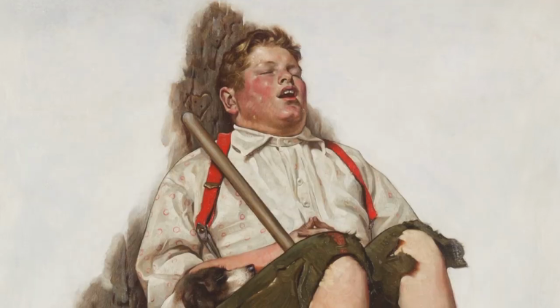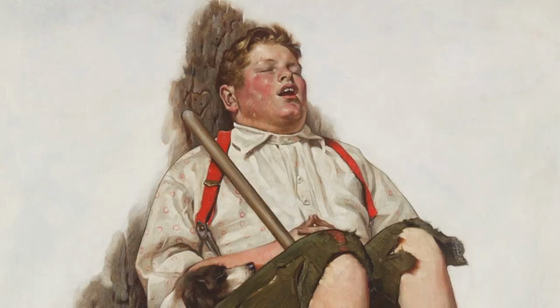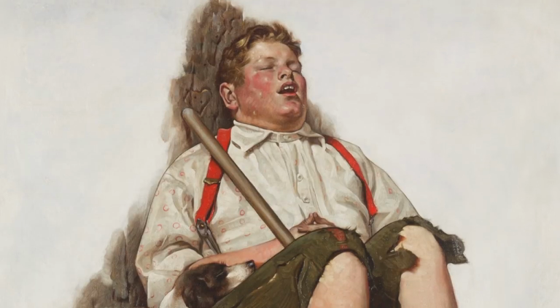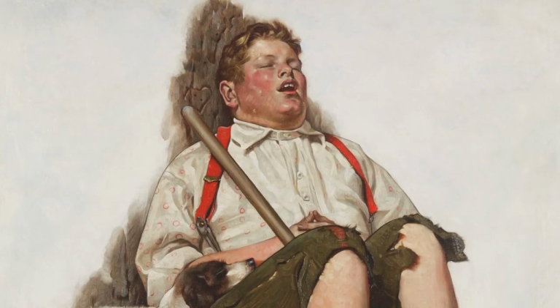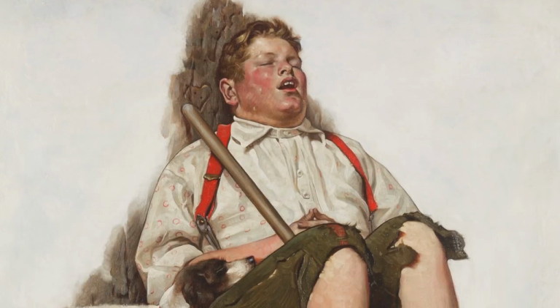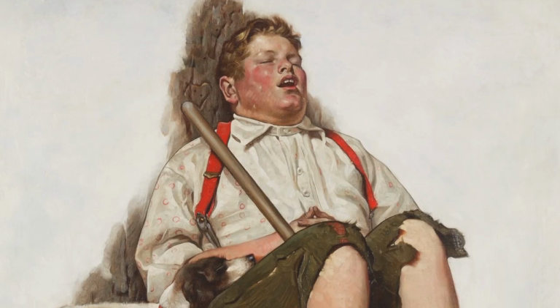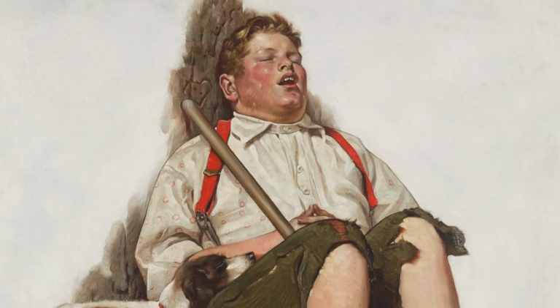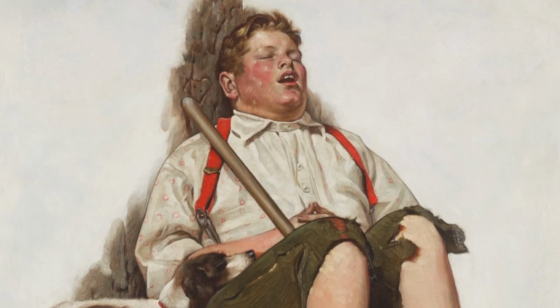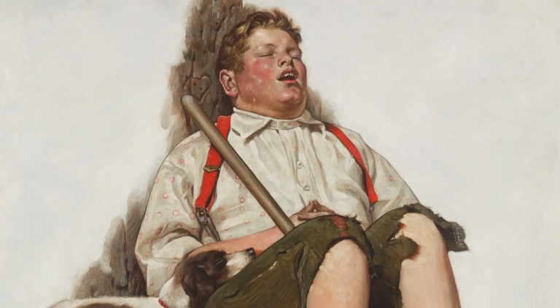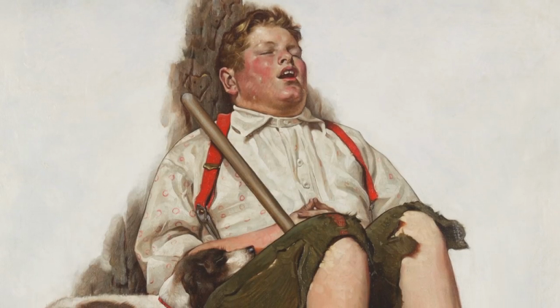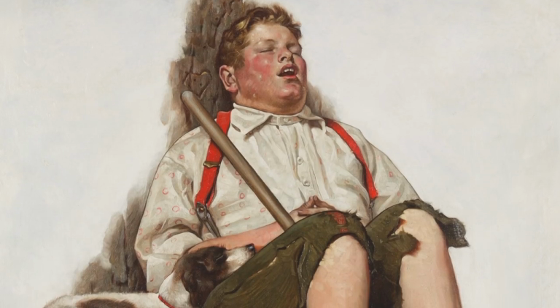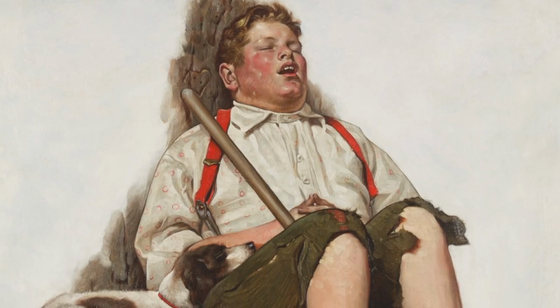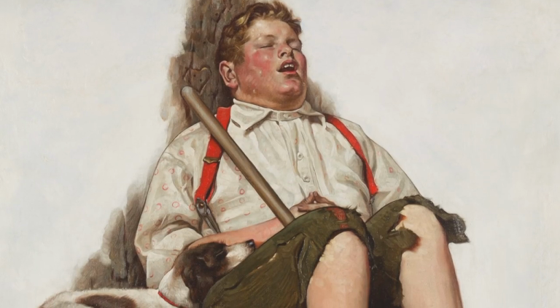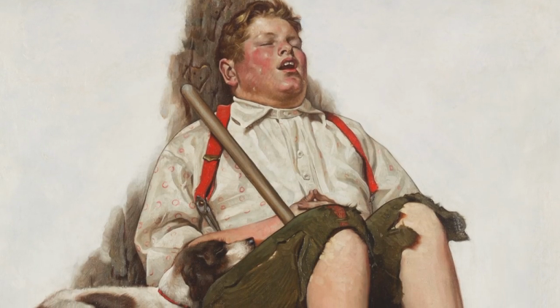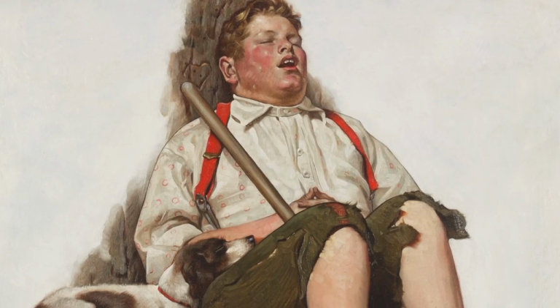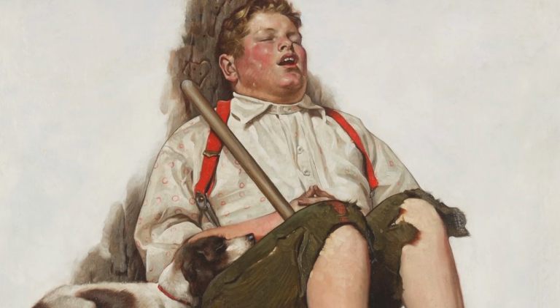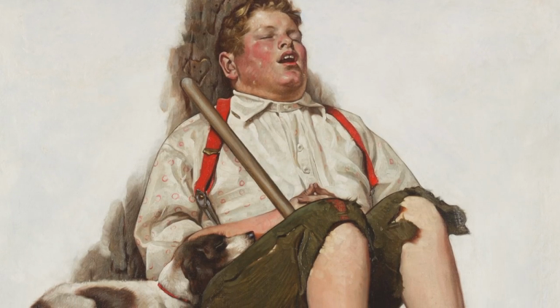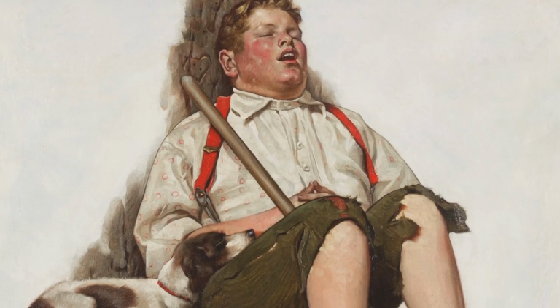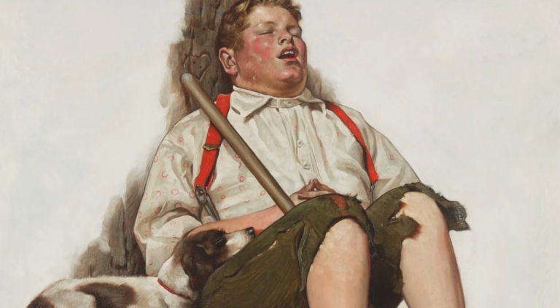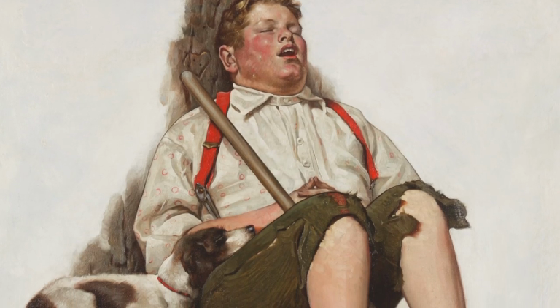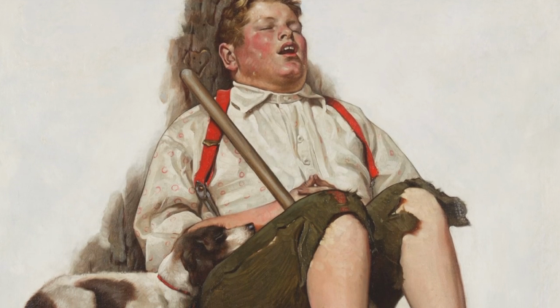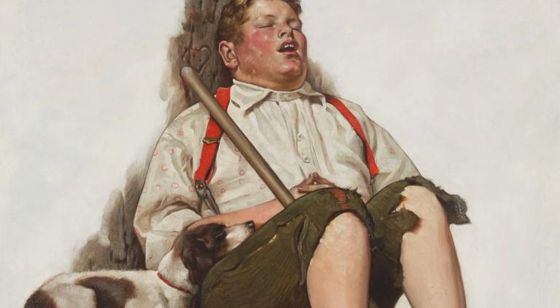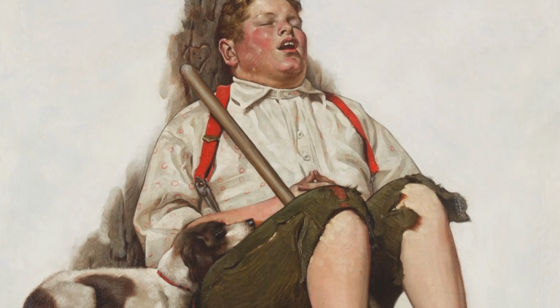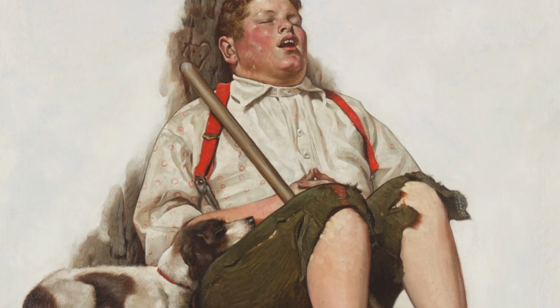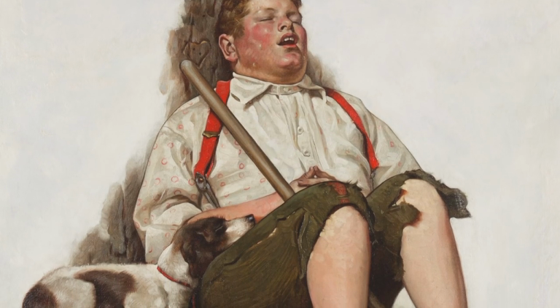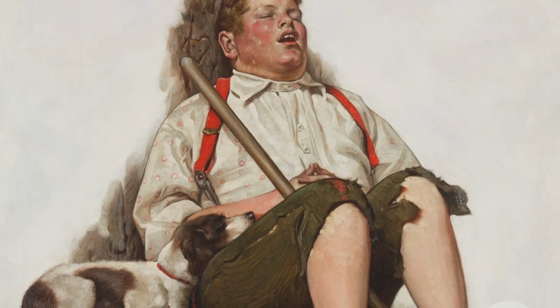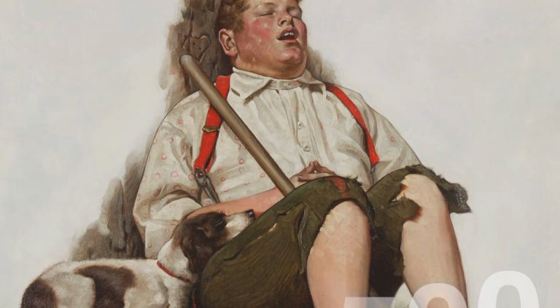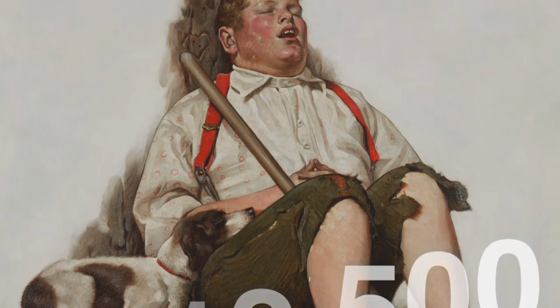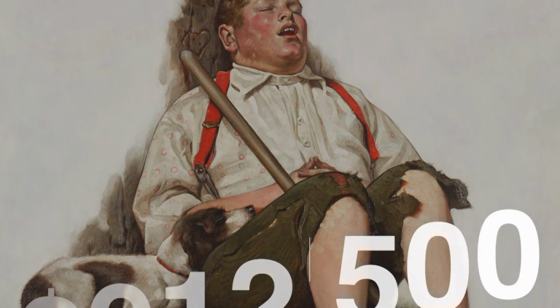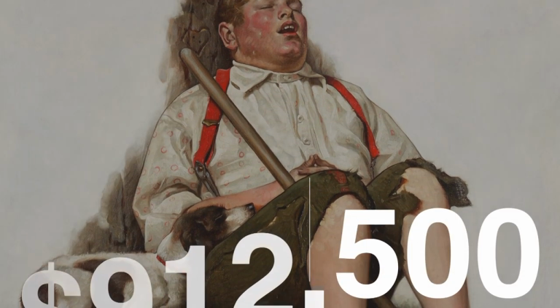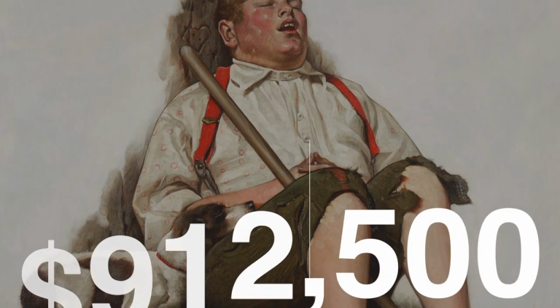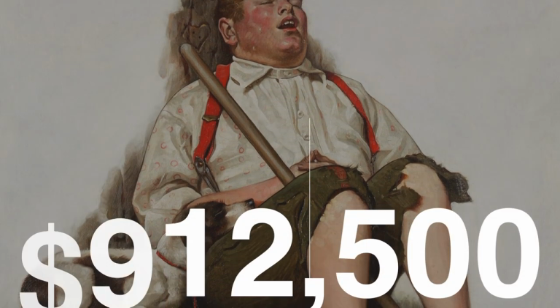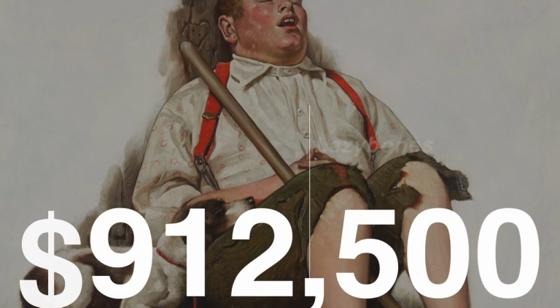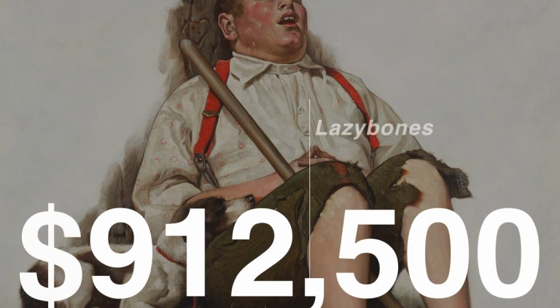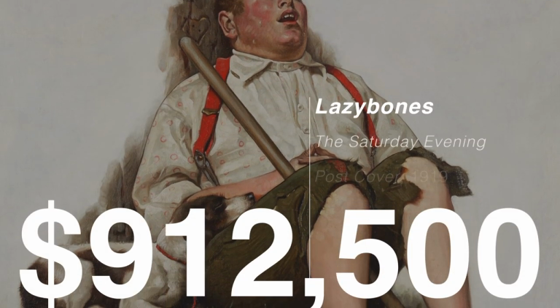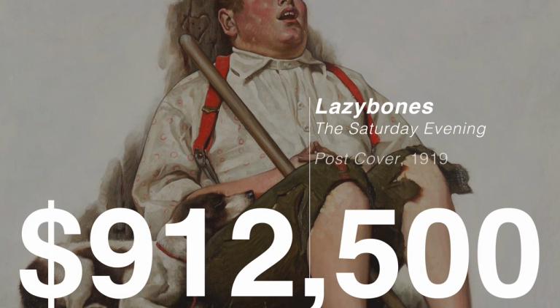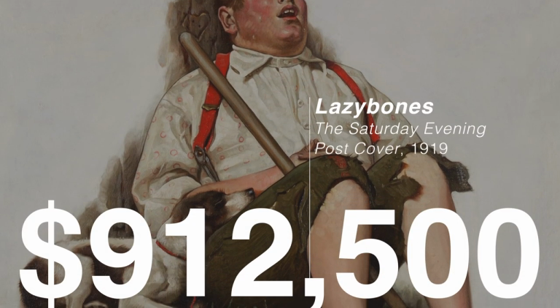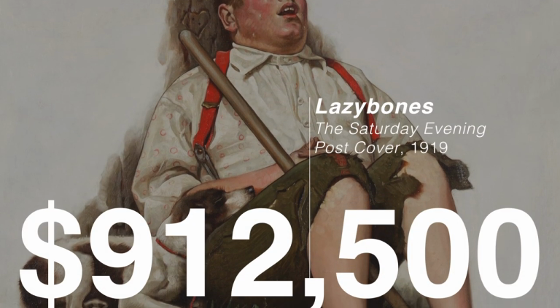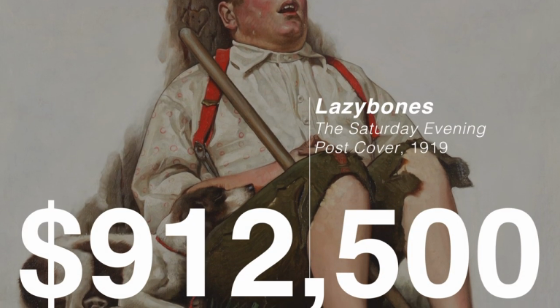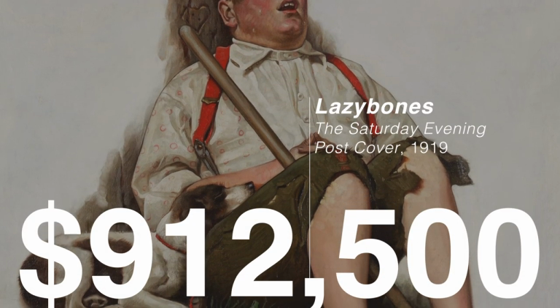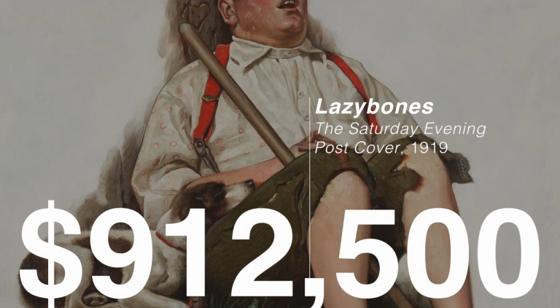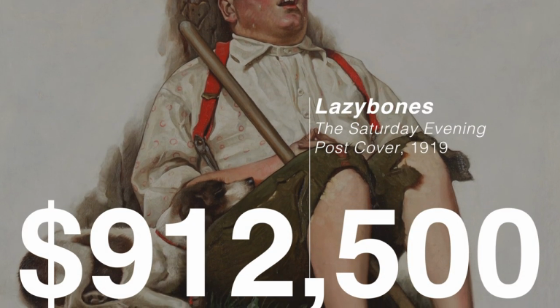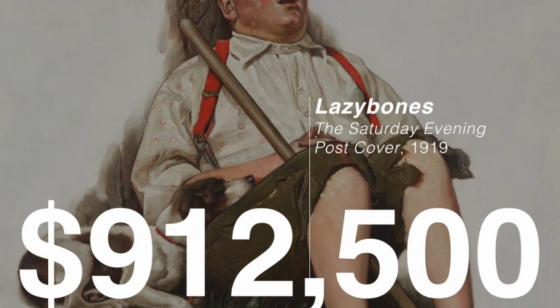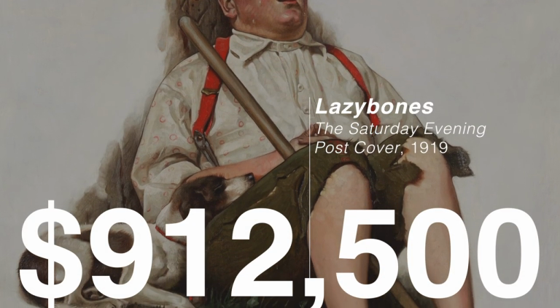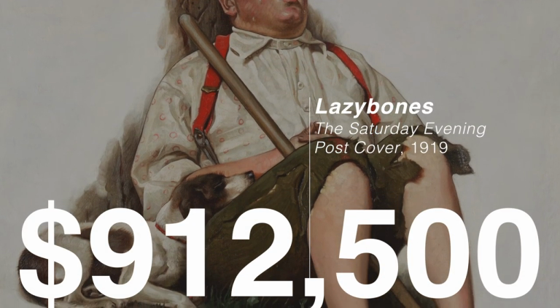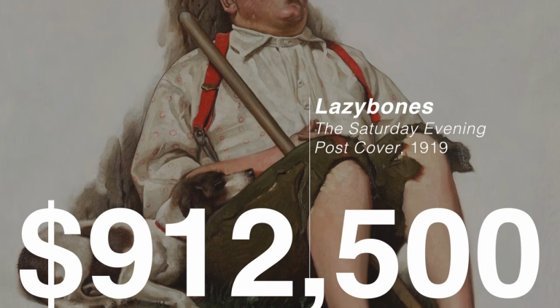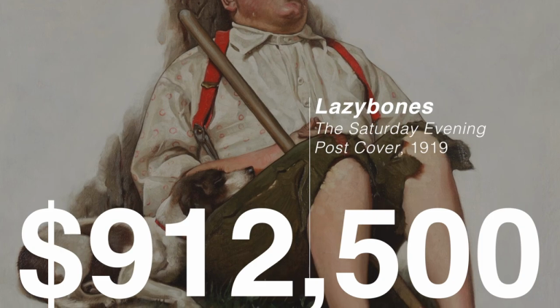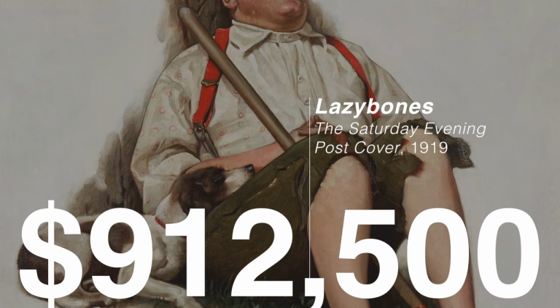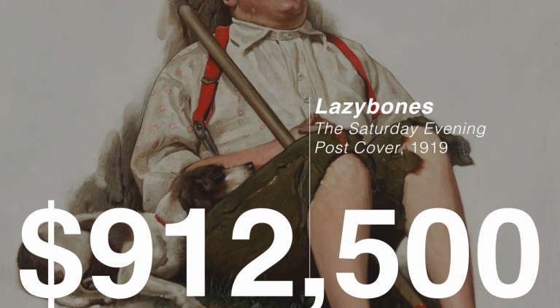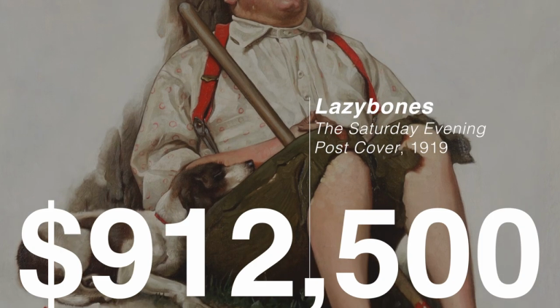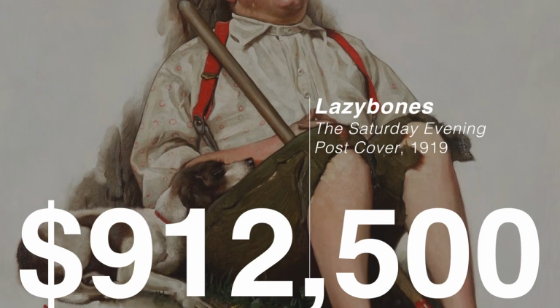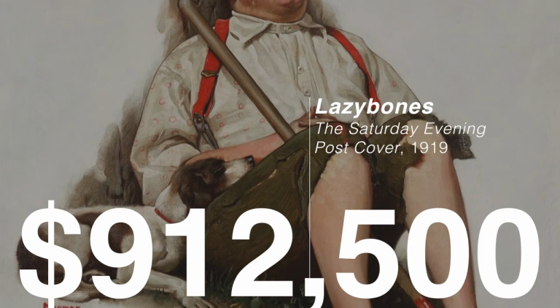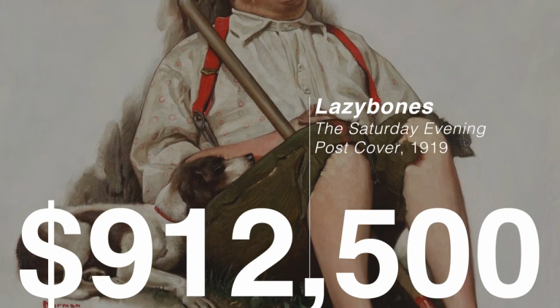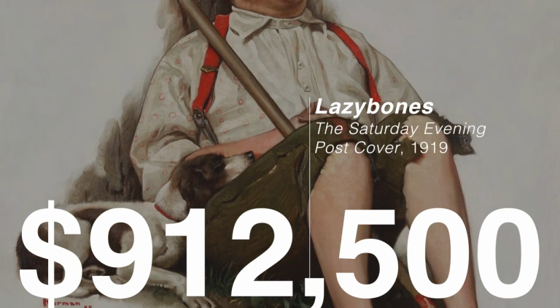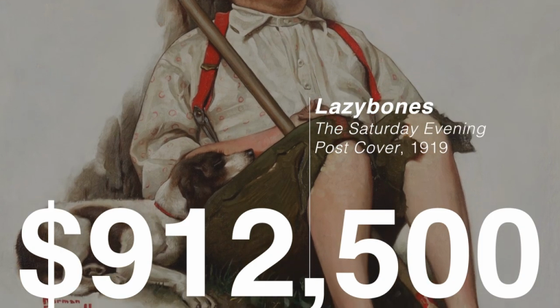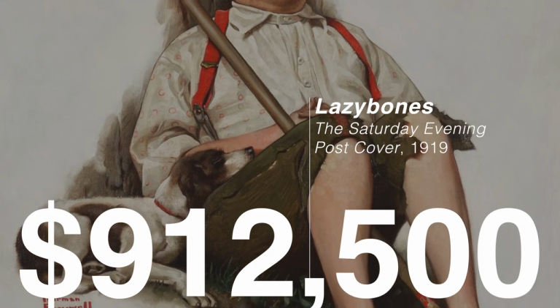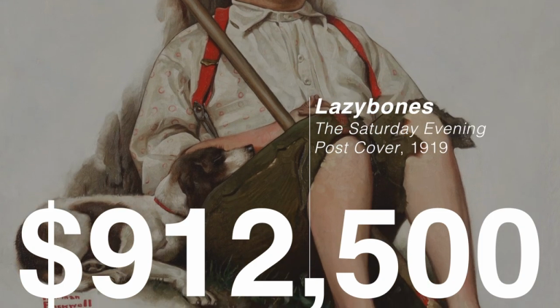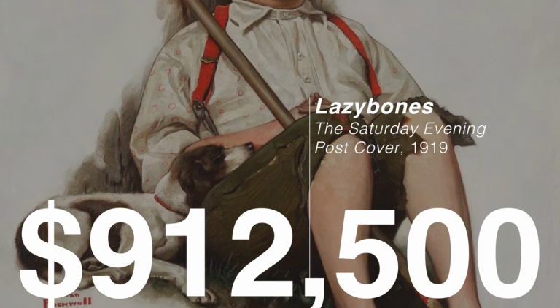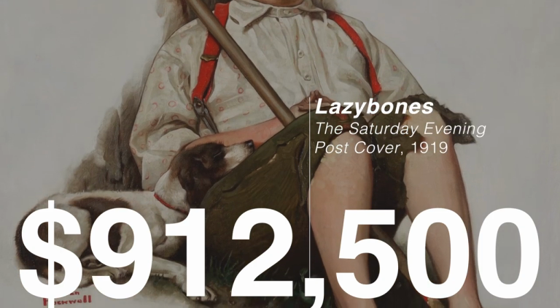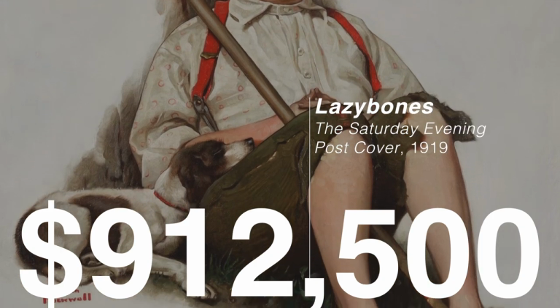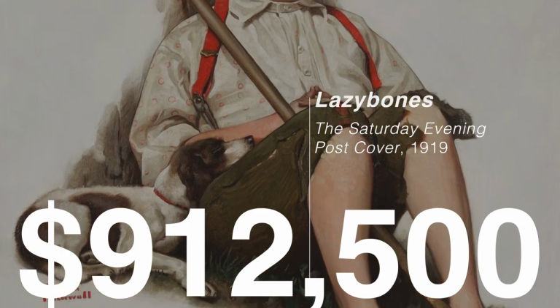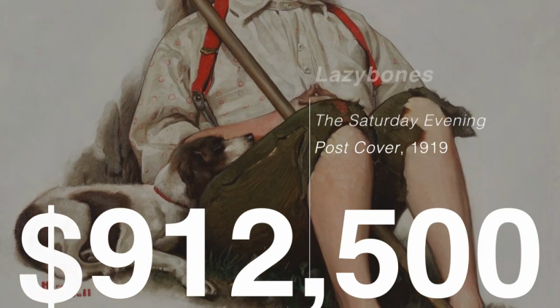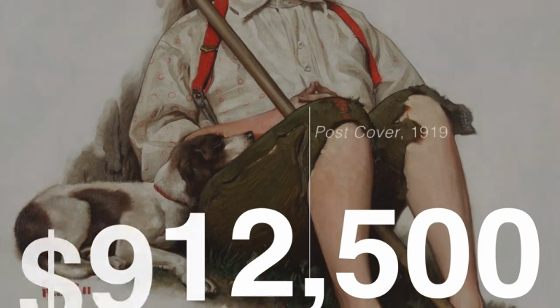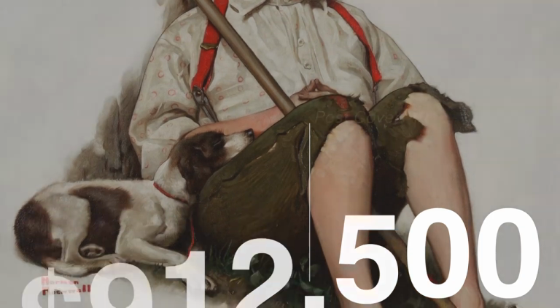With such an incredible history, Lazy Bones represents a prime representation of Rockwell's early work.